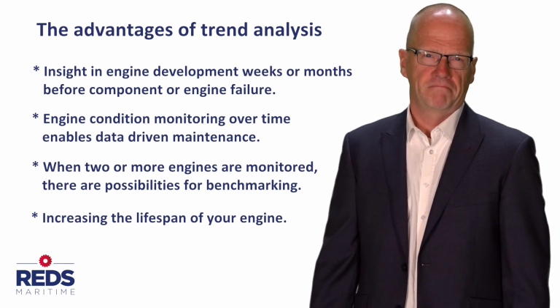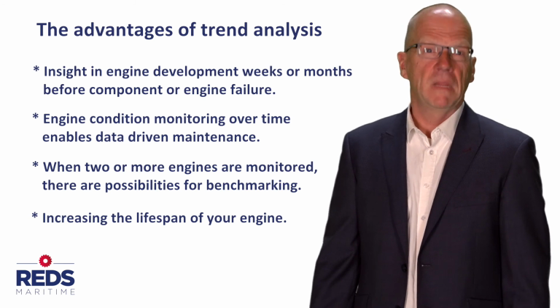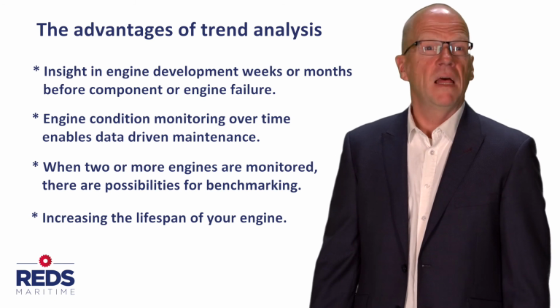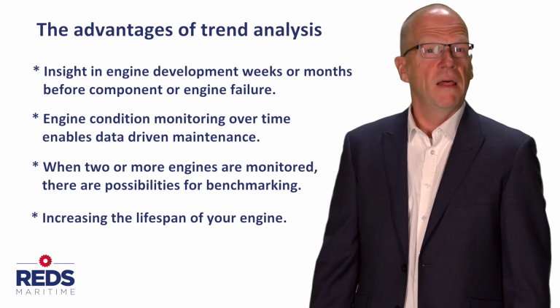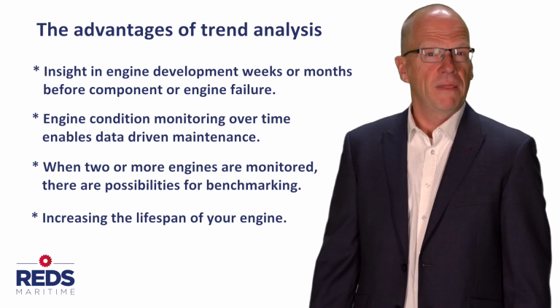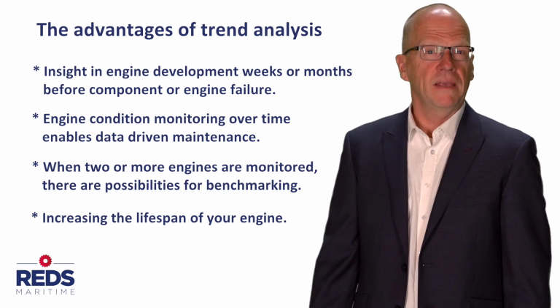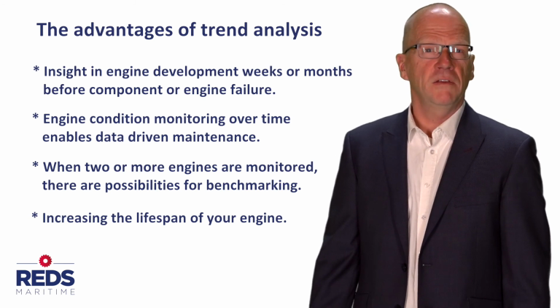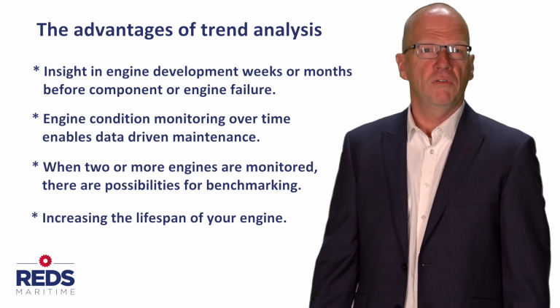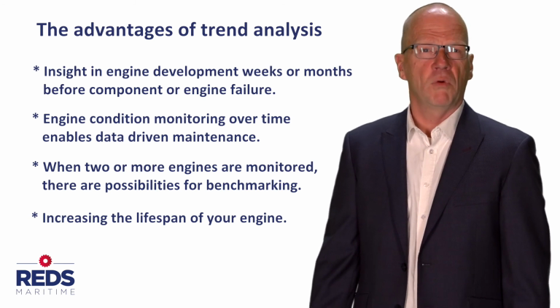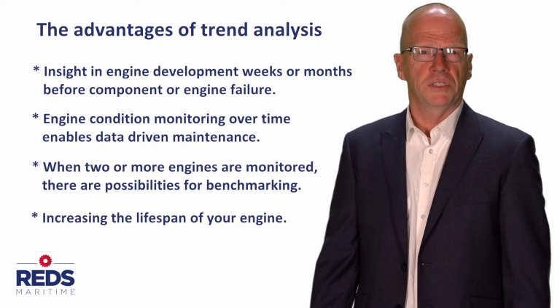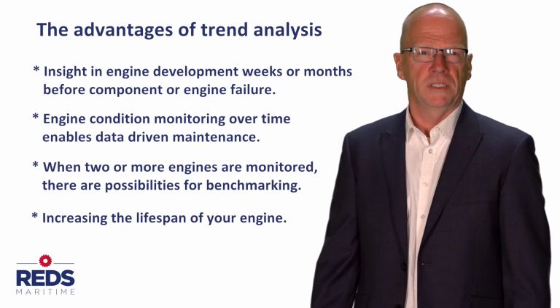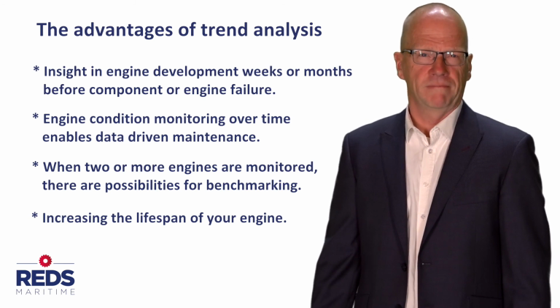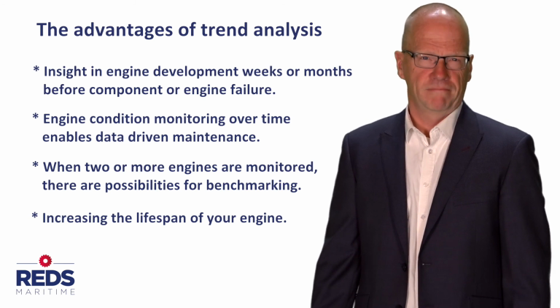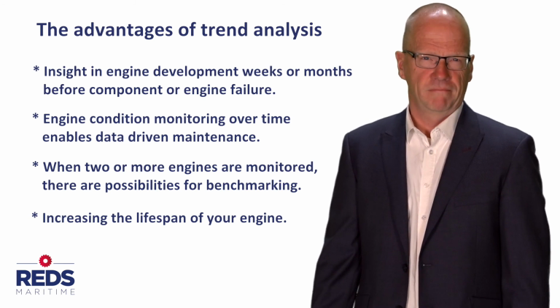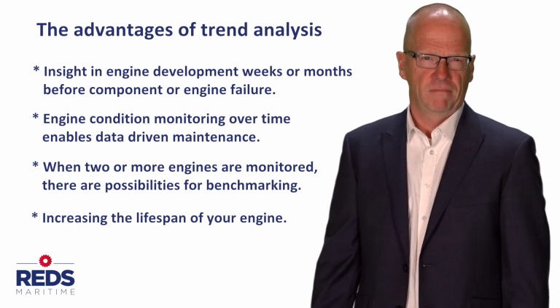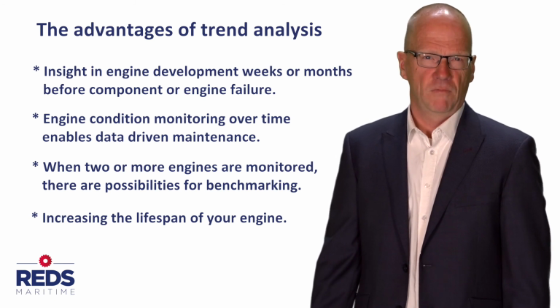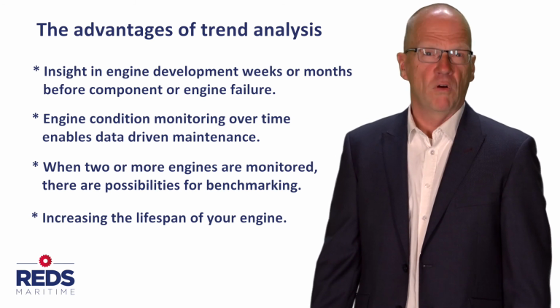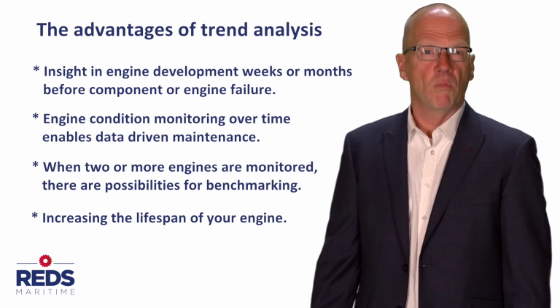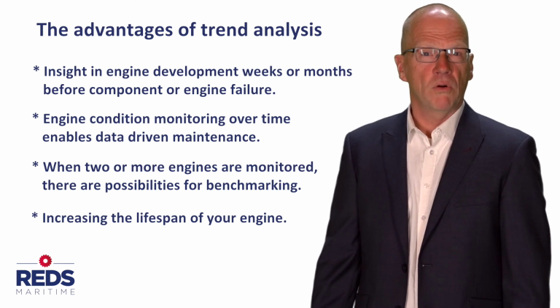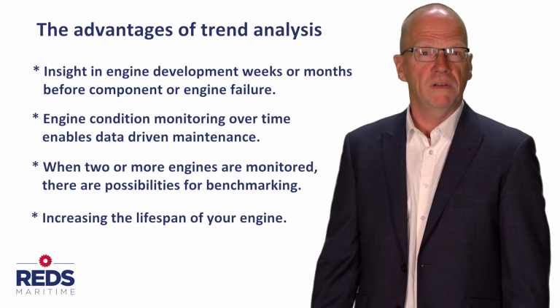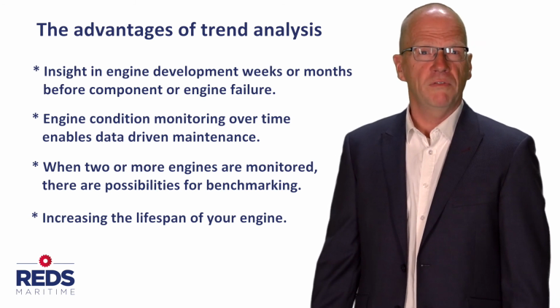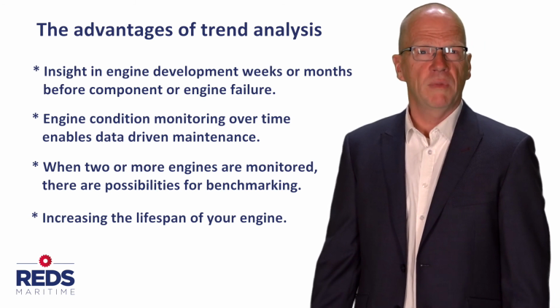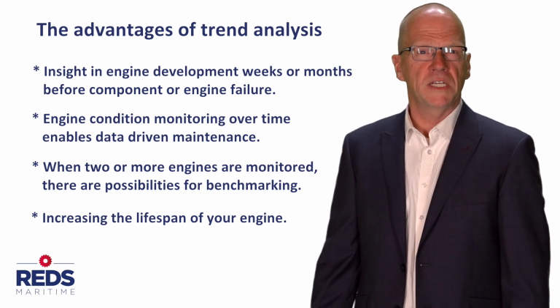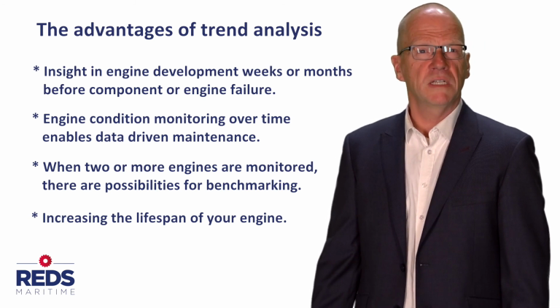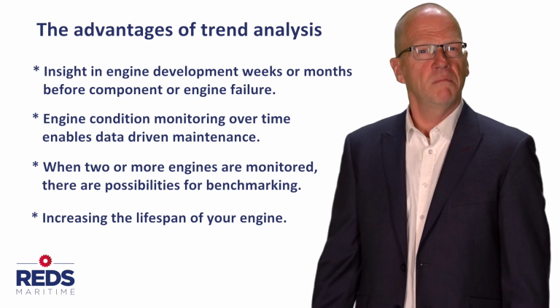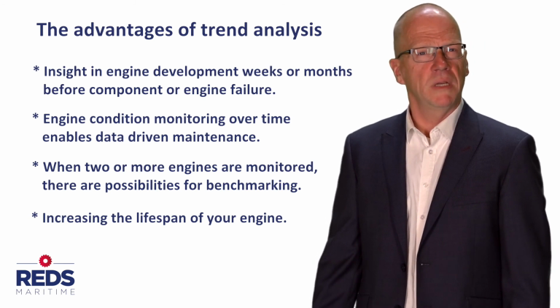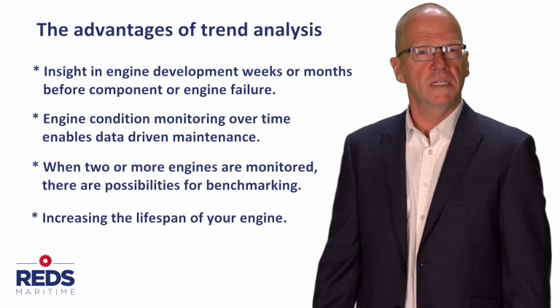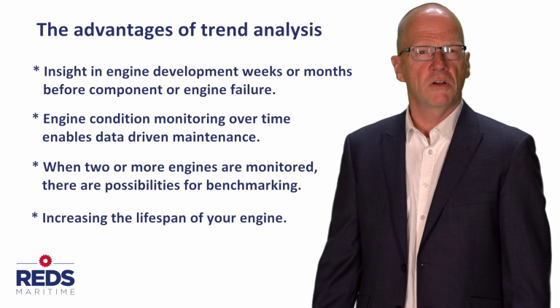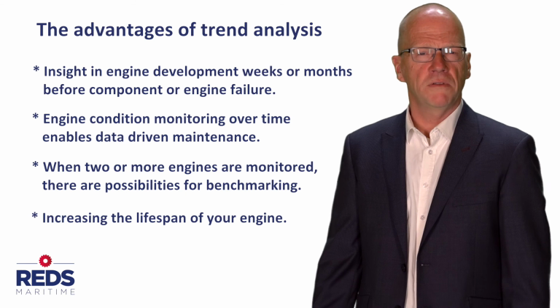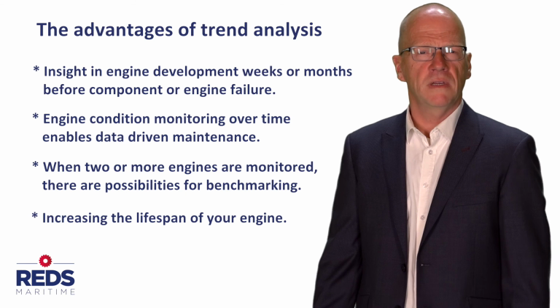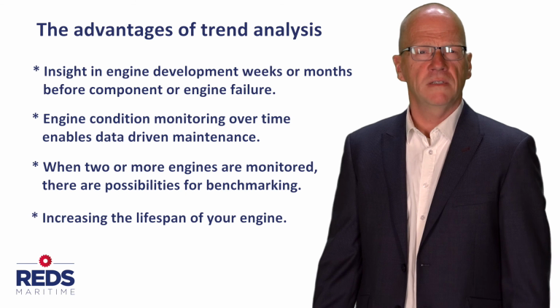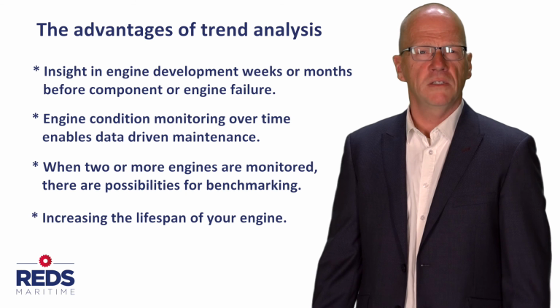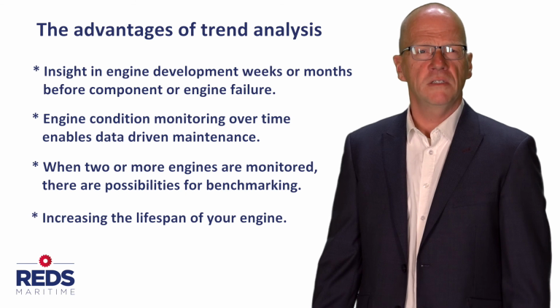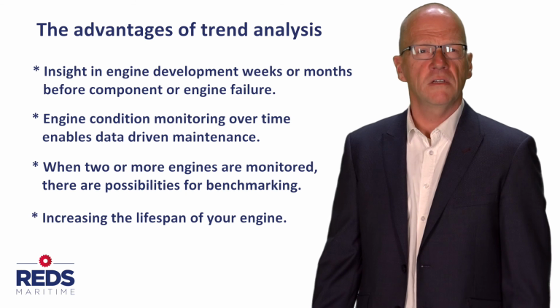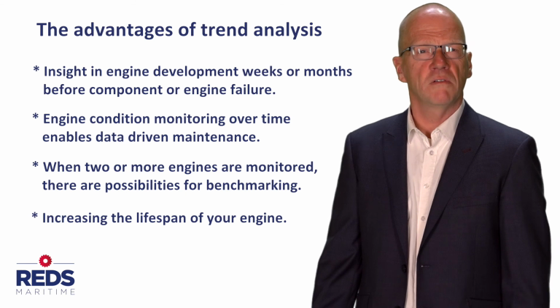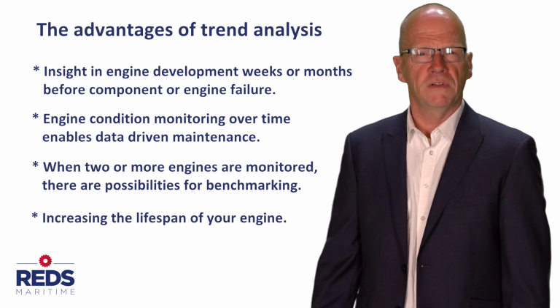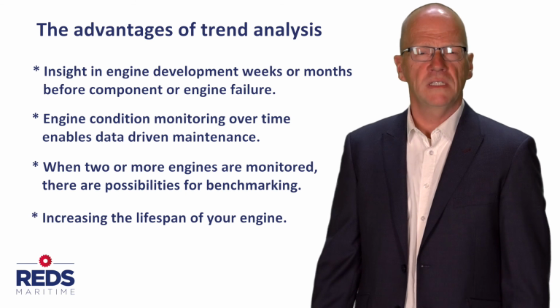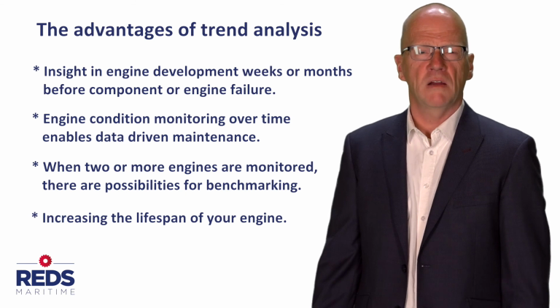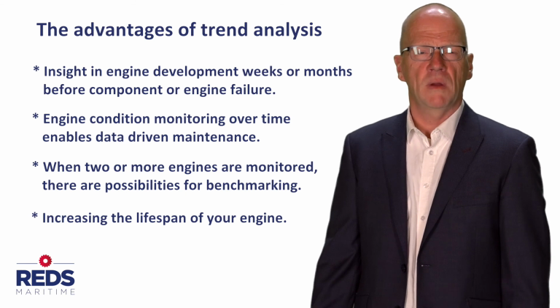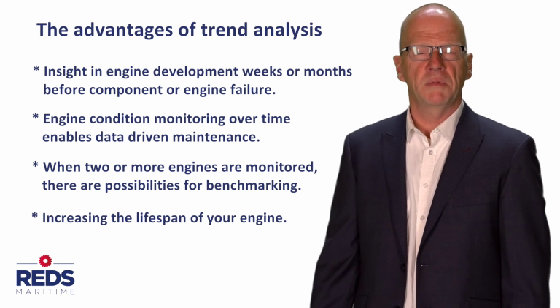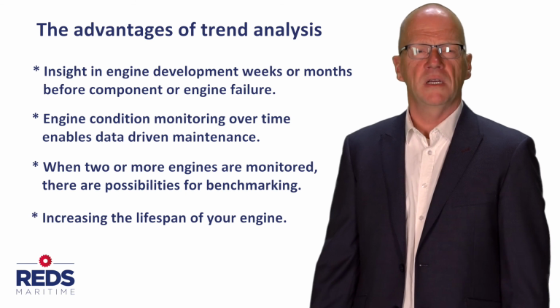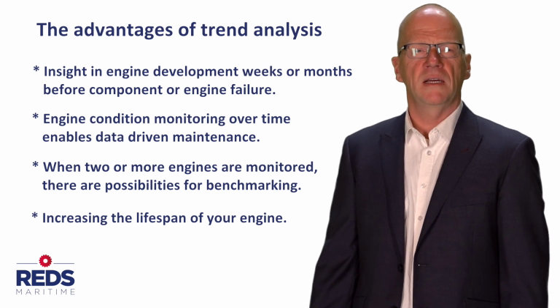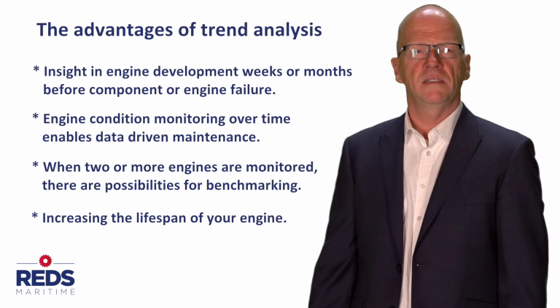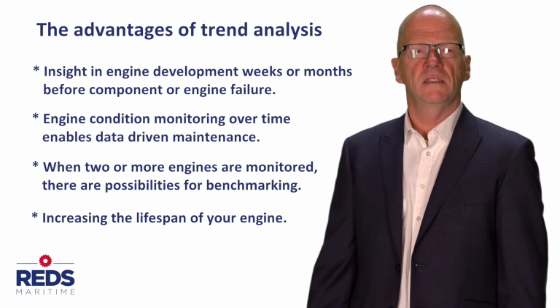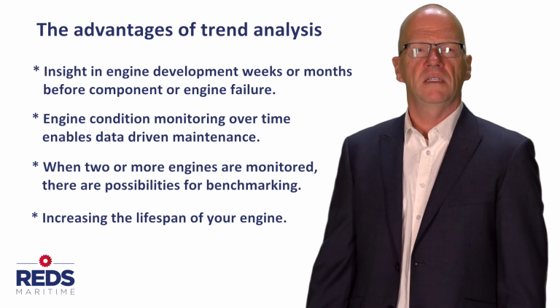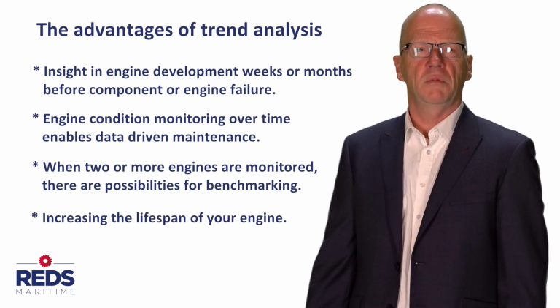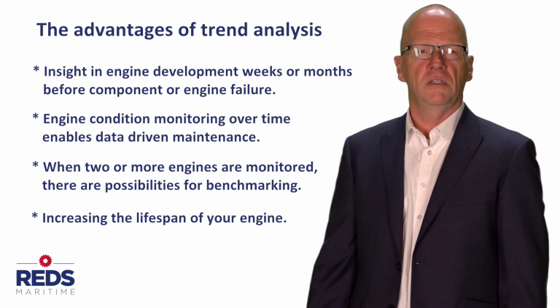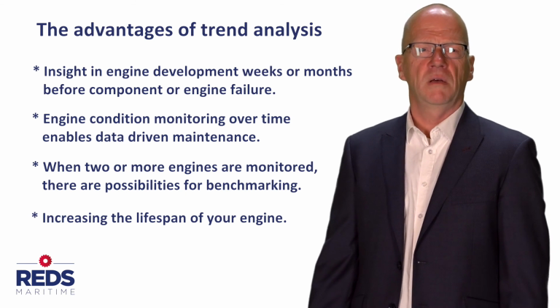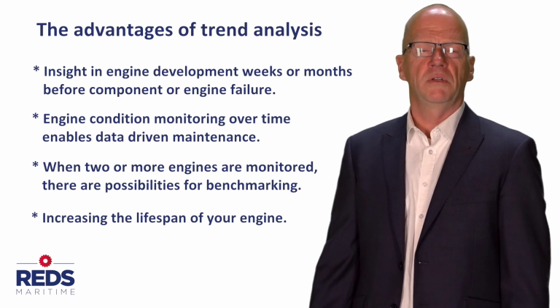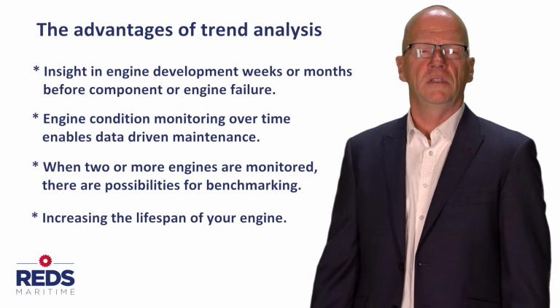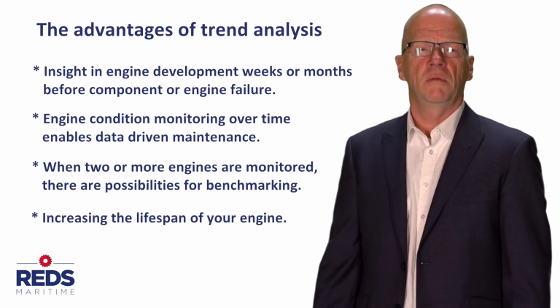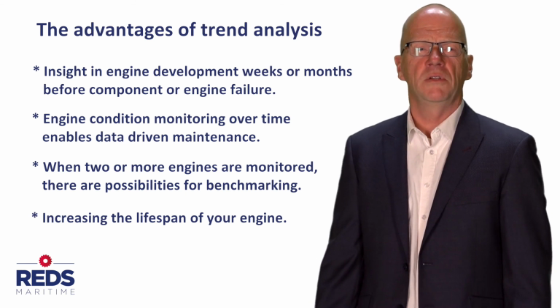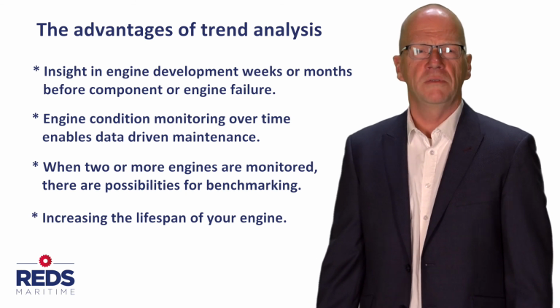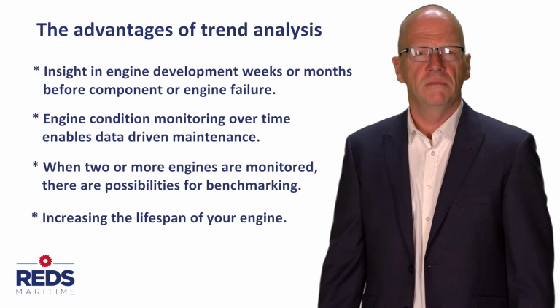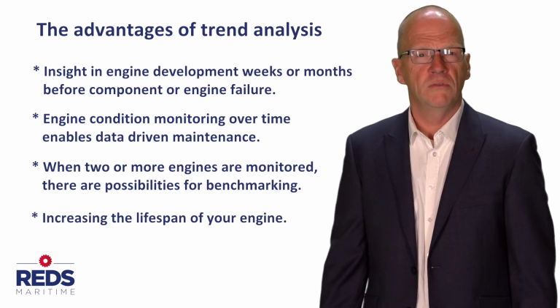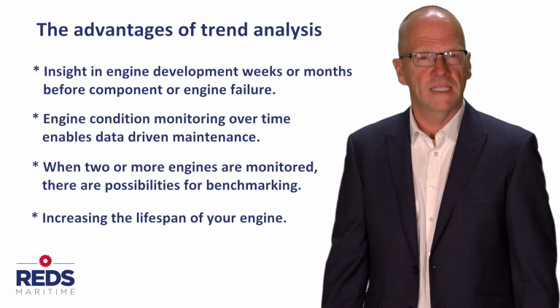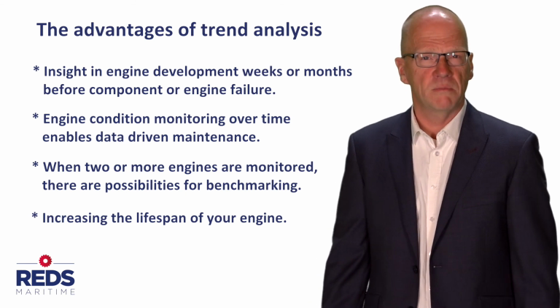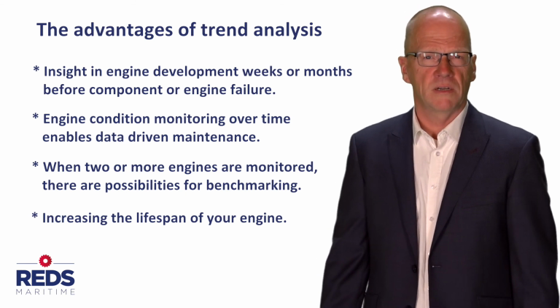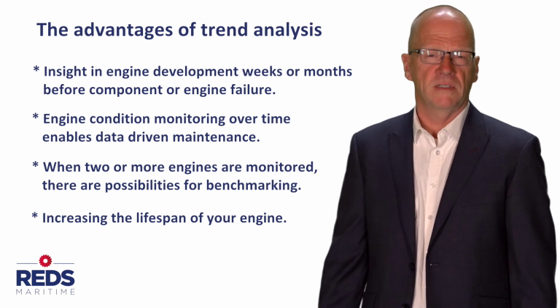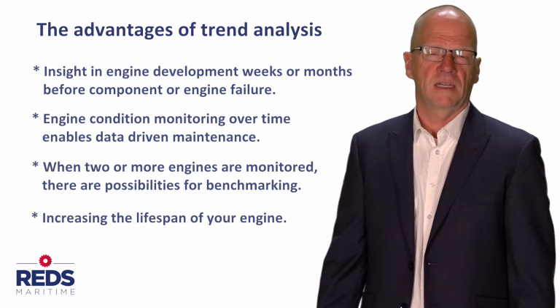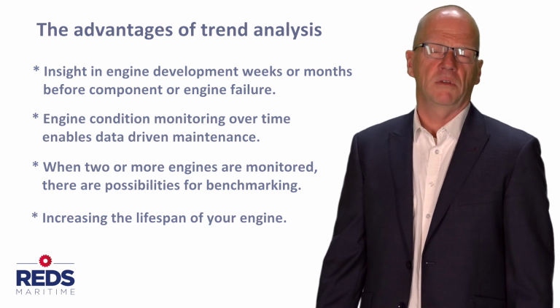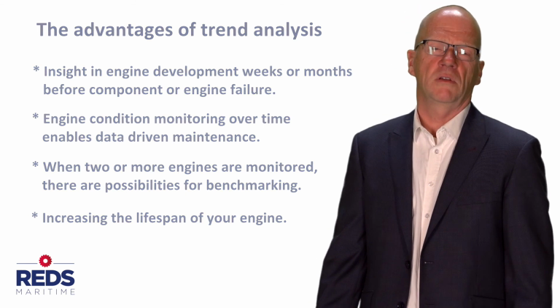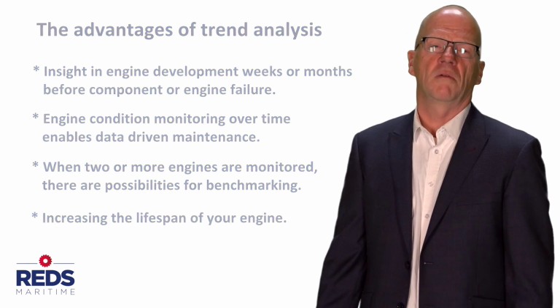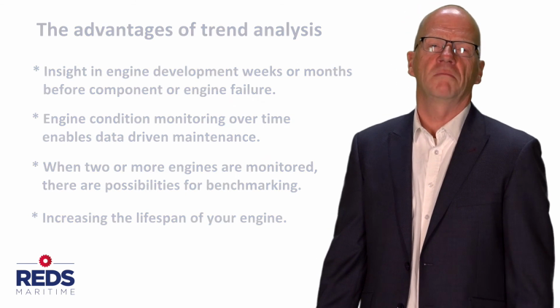Thank you for watching. For more information, please contact us or visit our website at www.redsmaritime.com.